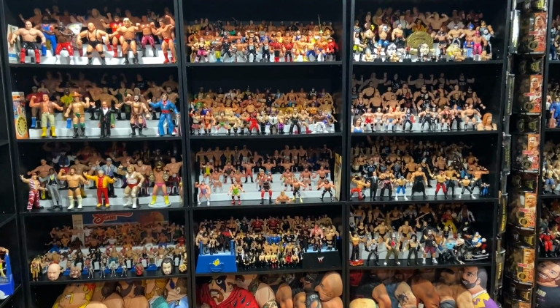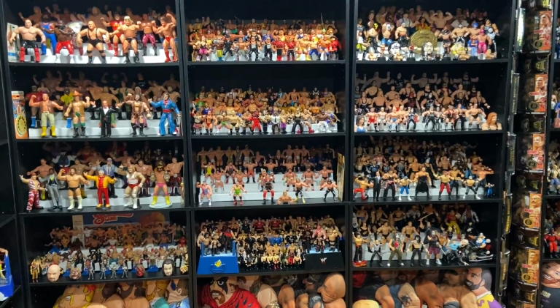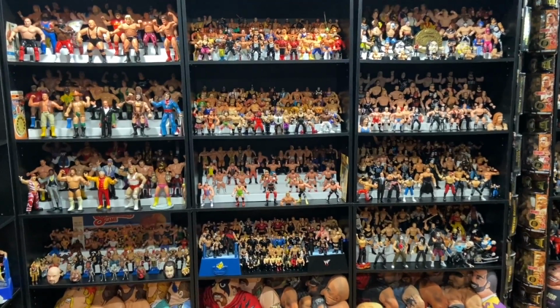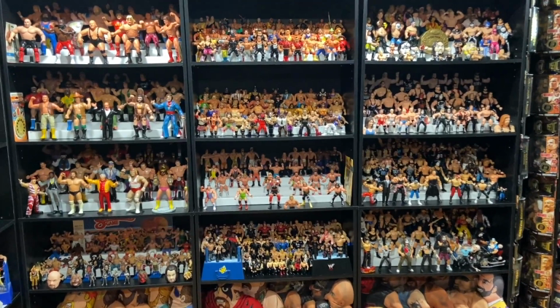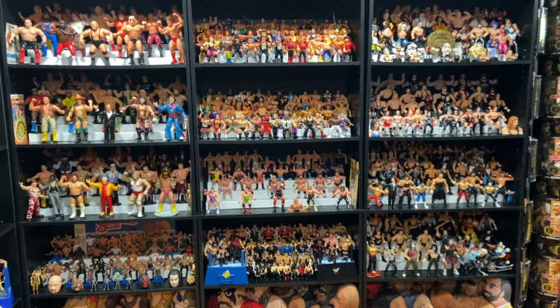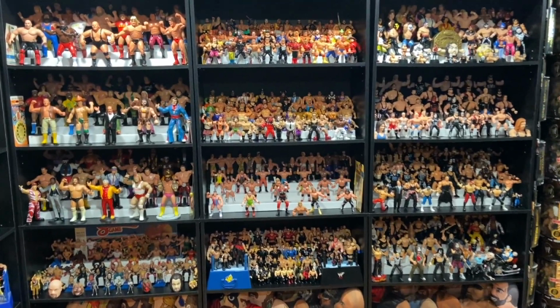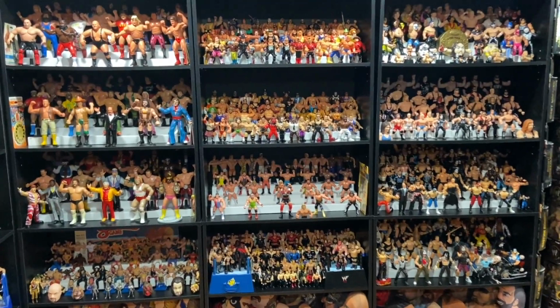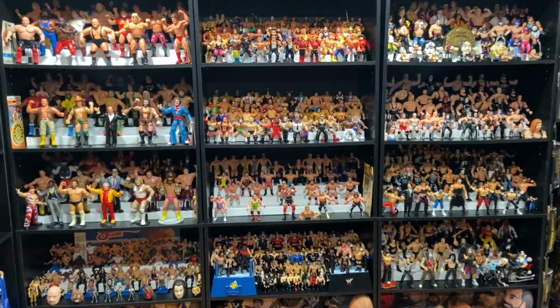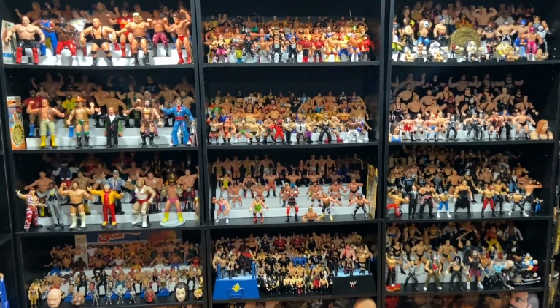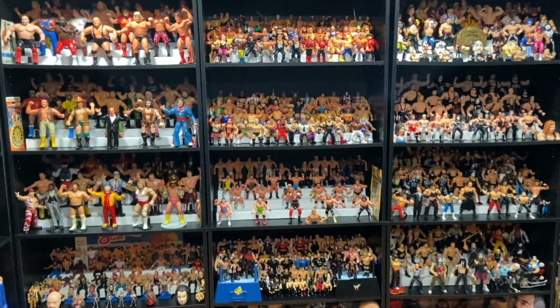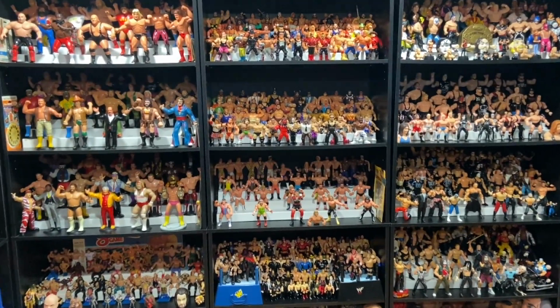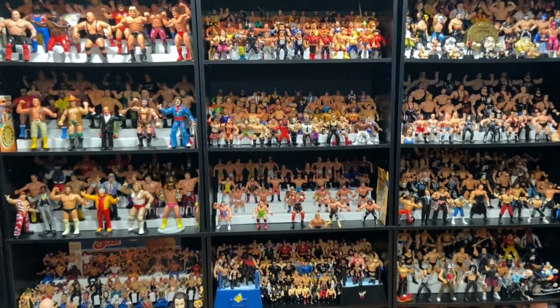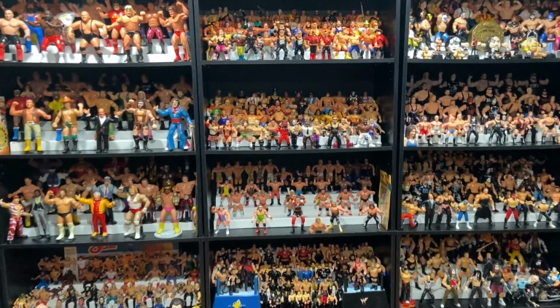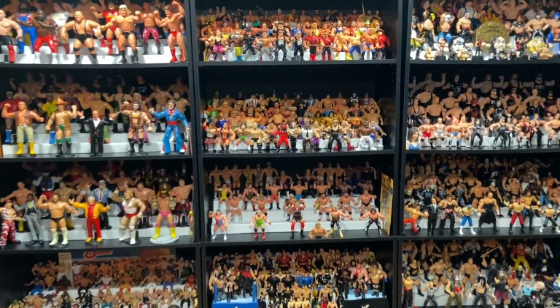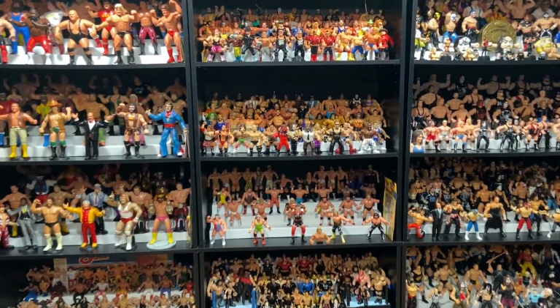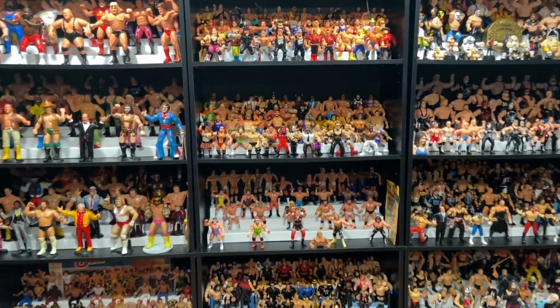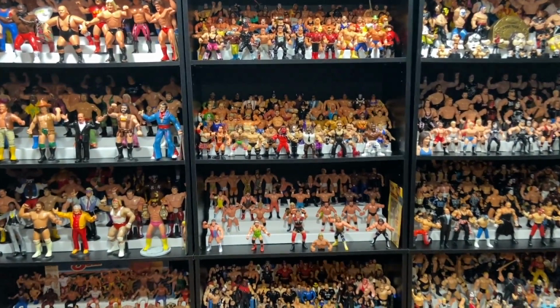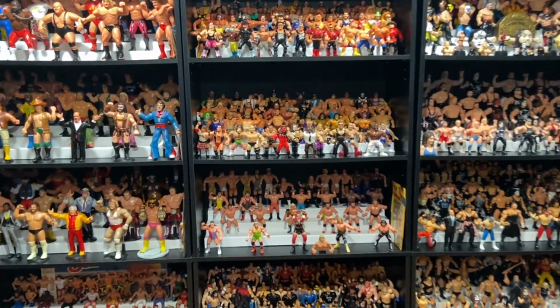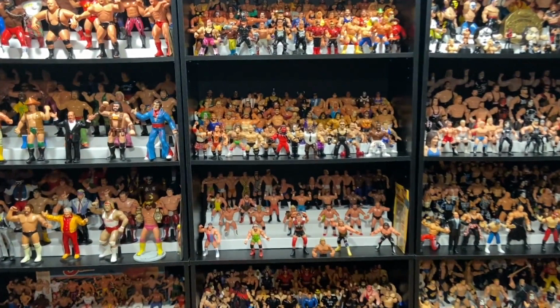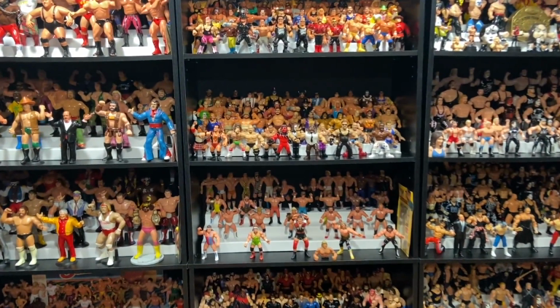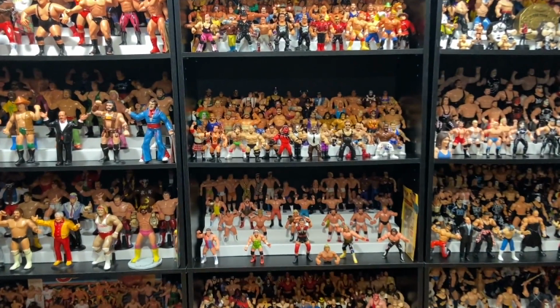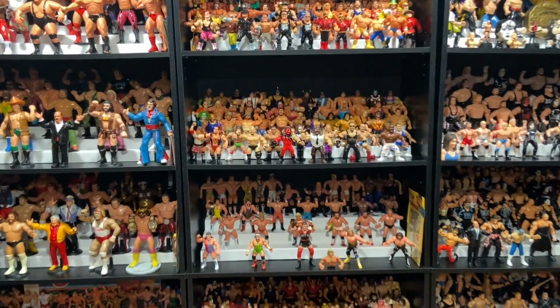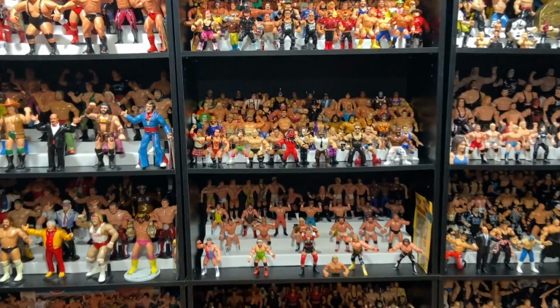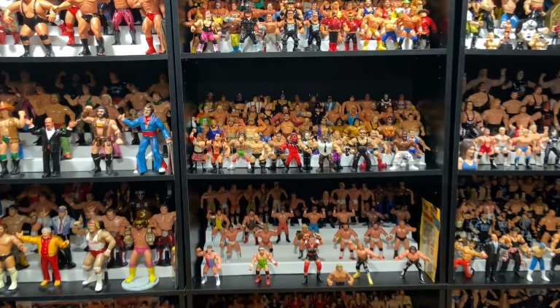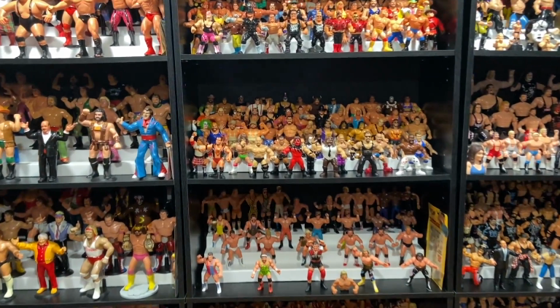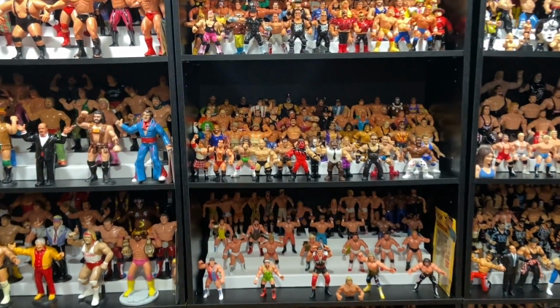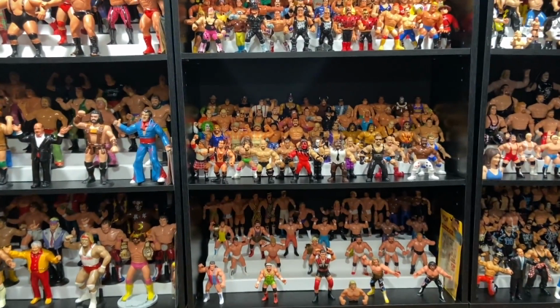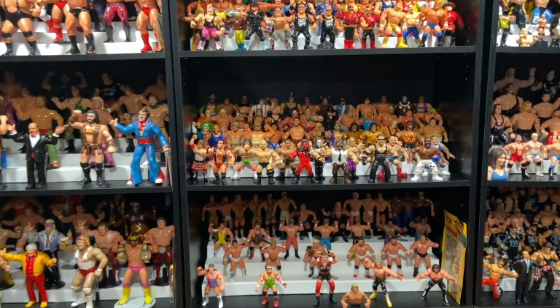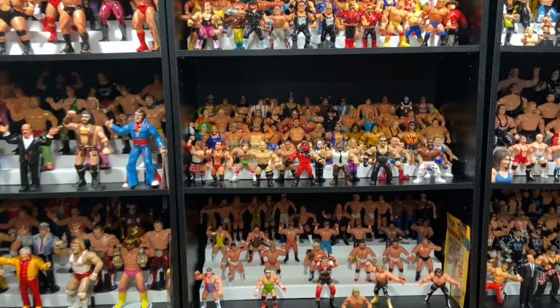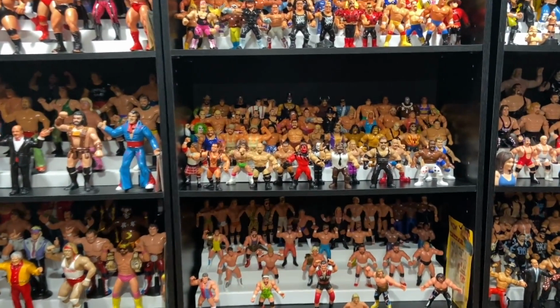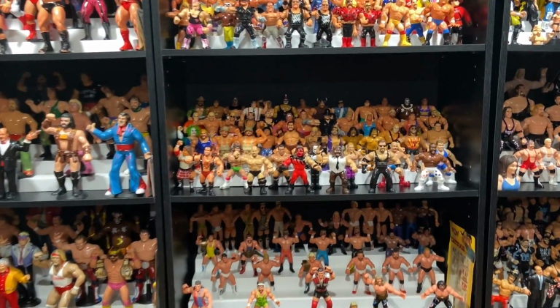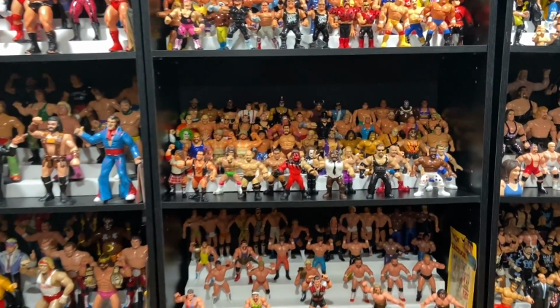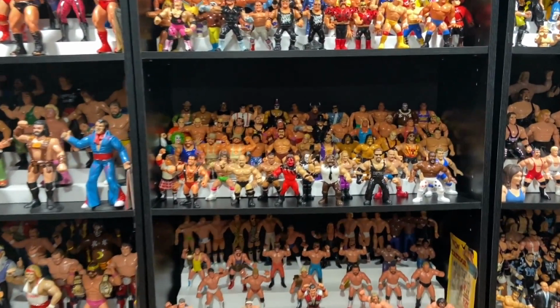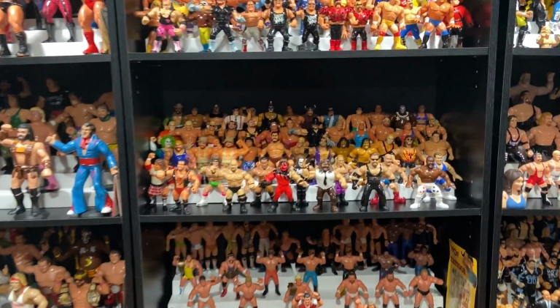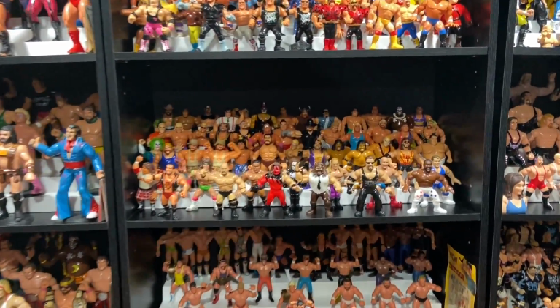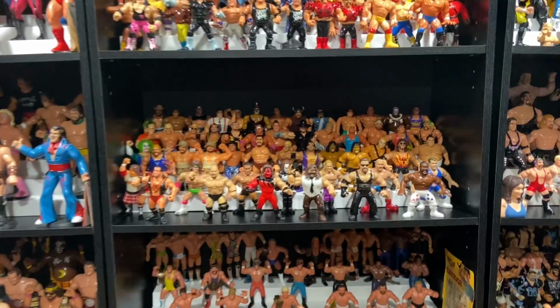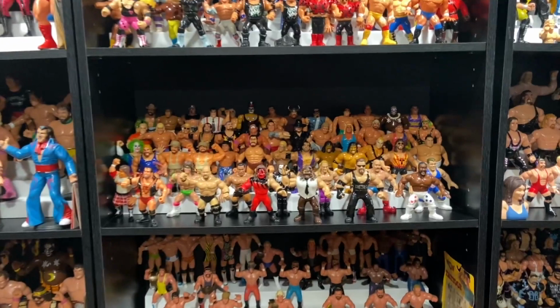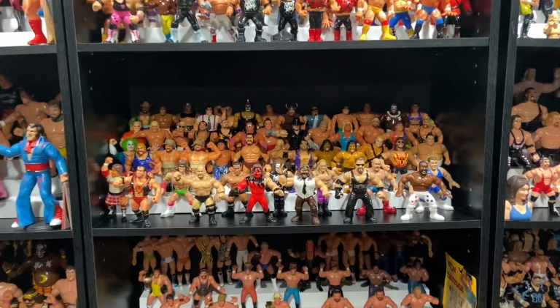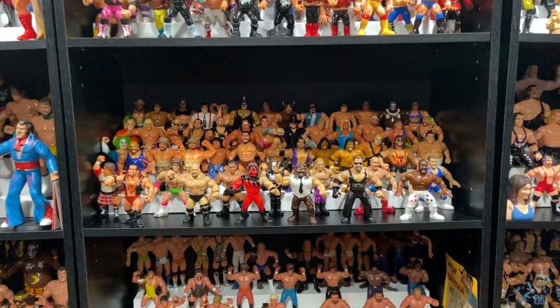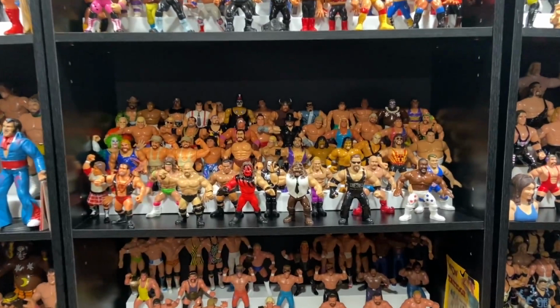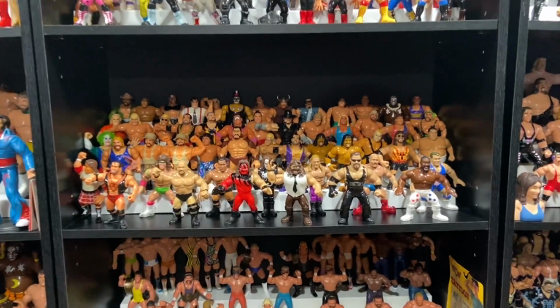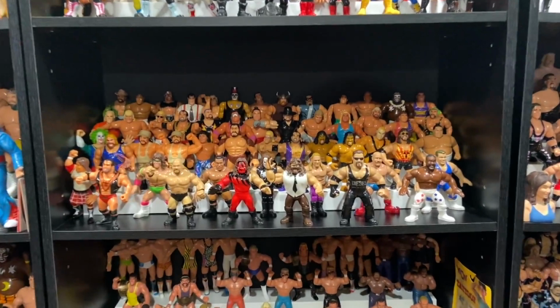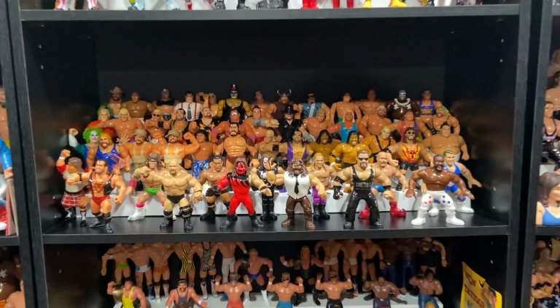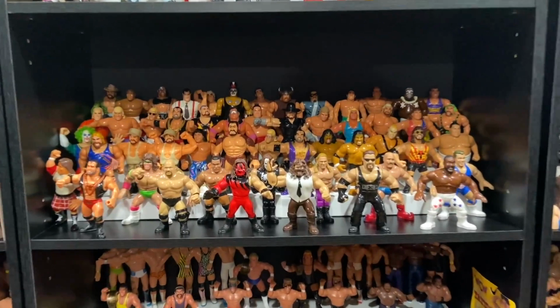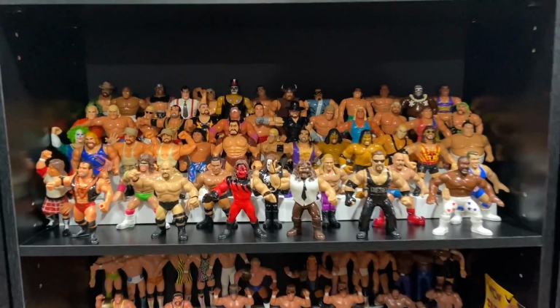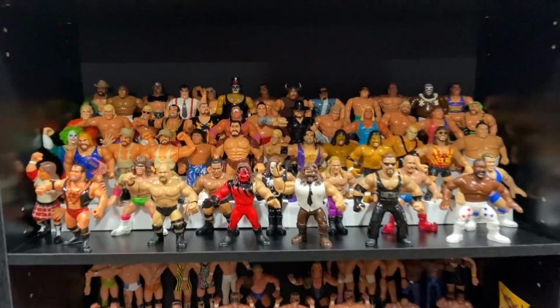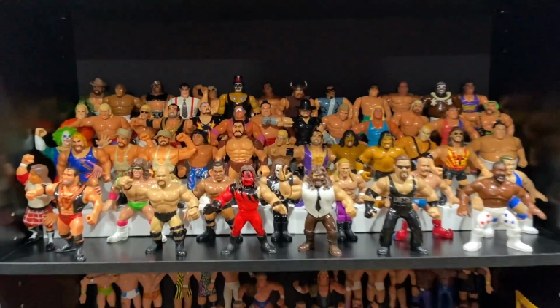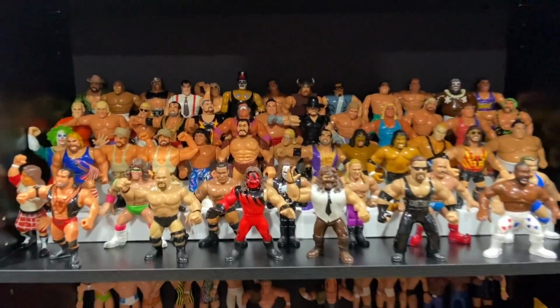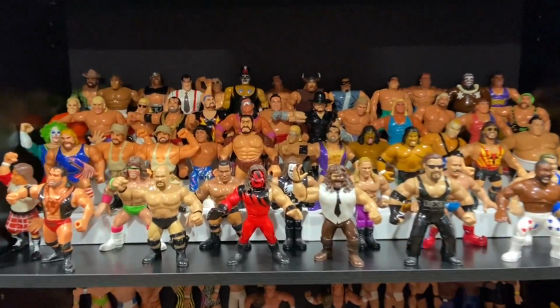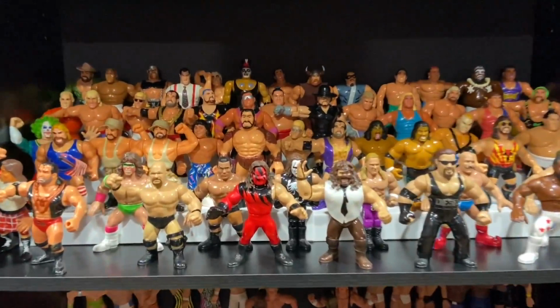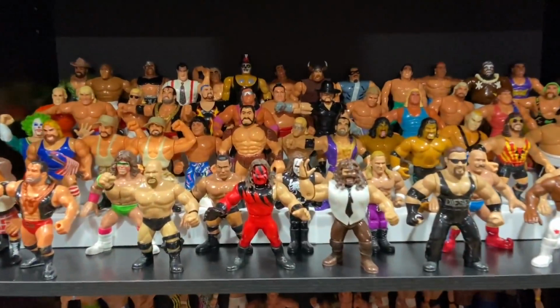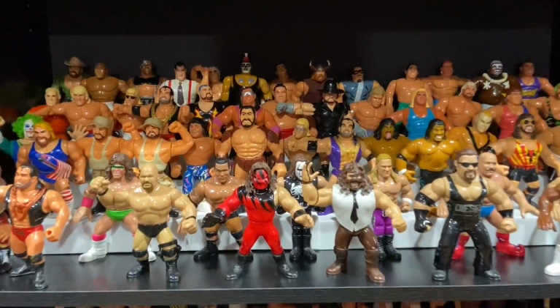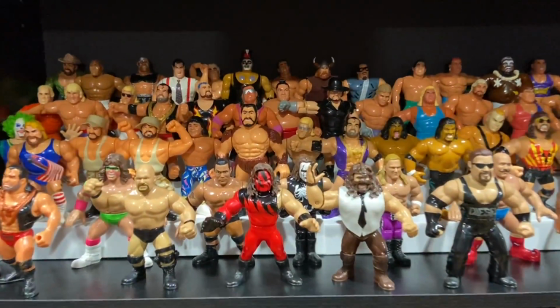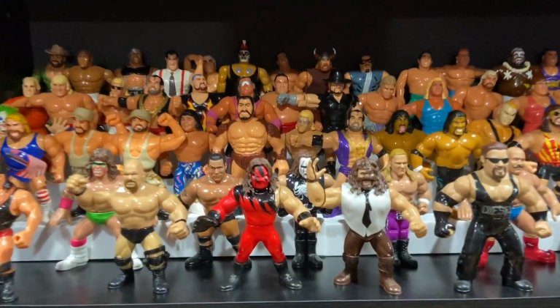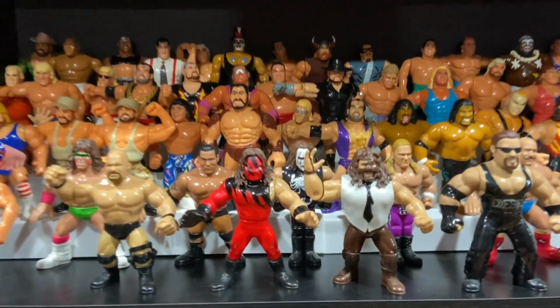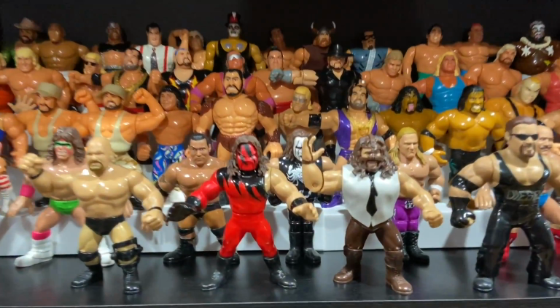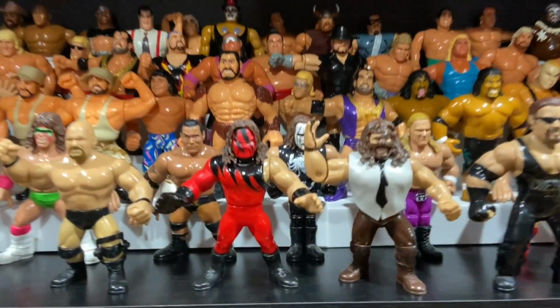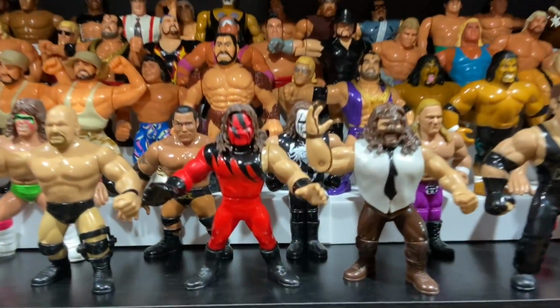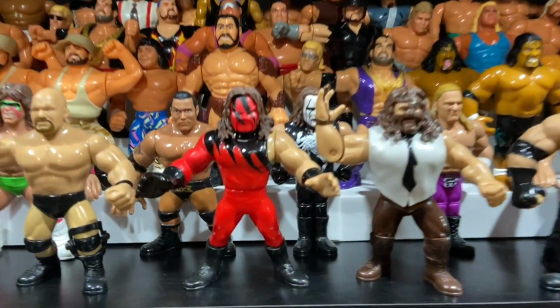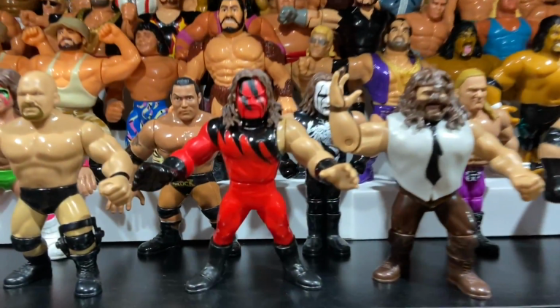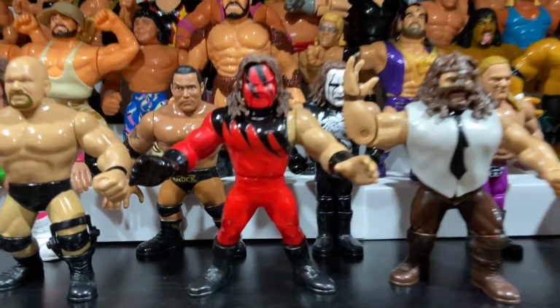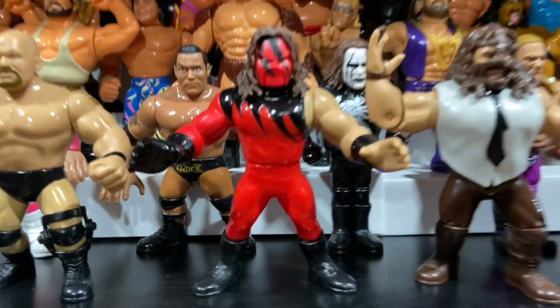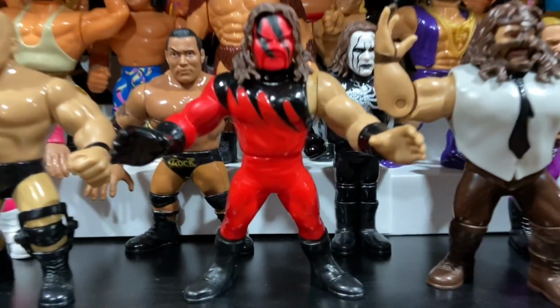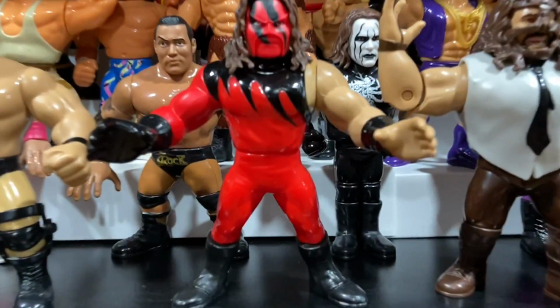What's up guys? Welcome back to the Fig Heal YouTube channel and today we're going to take a look at my weekly purchases.